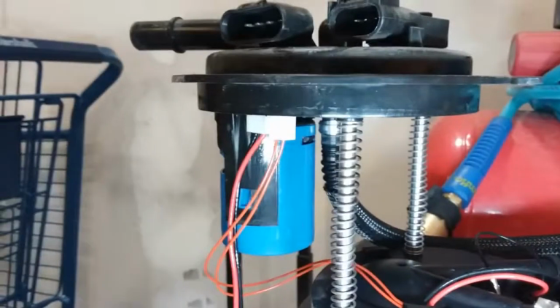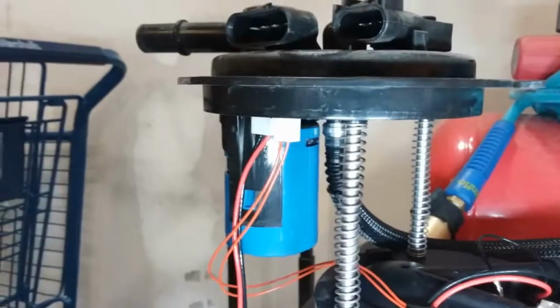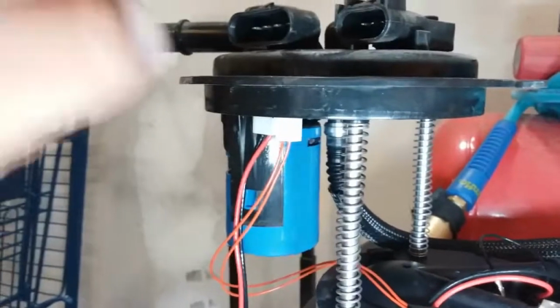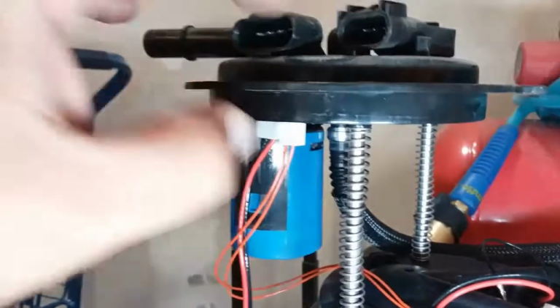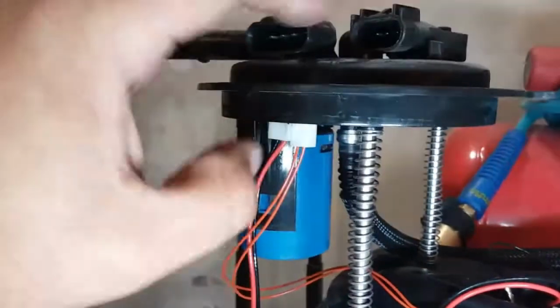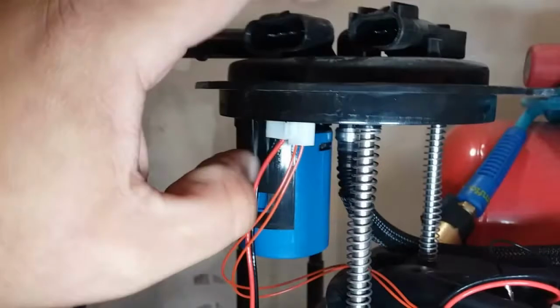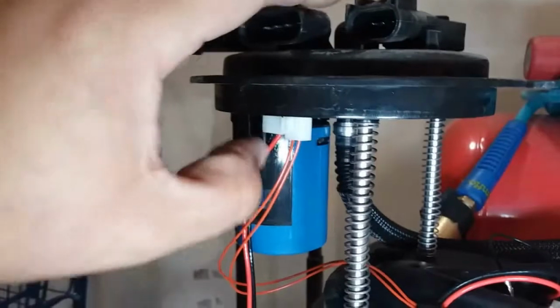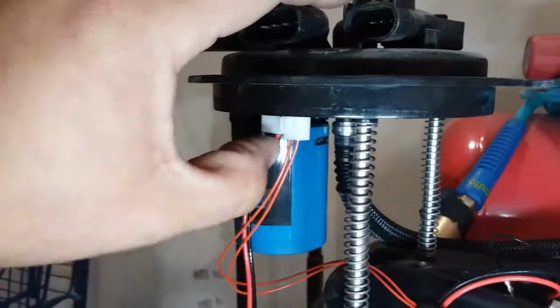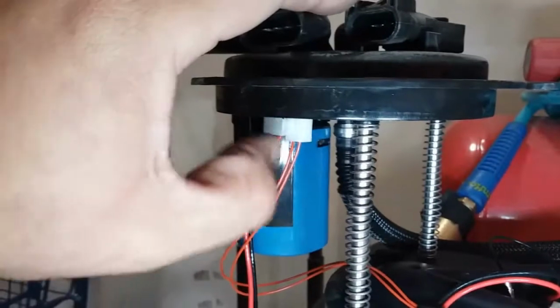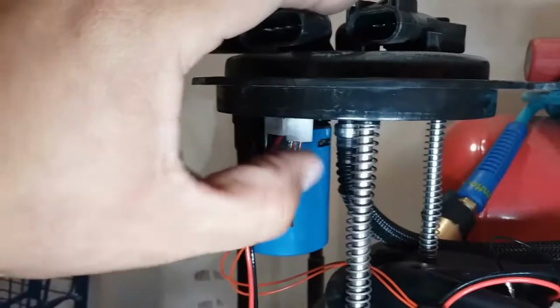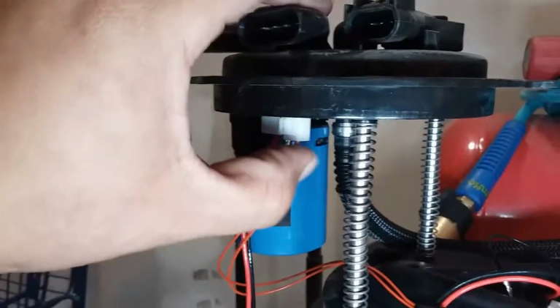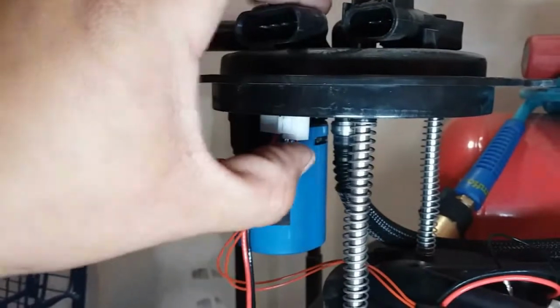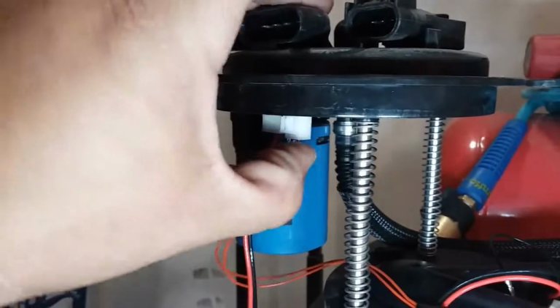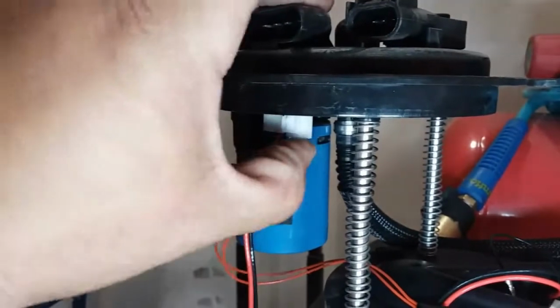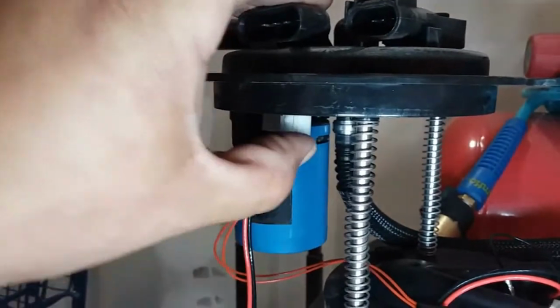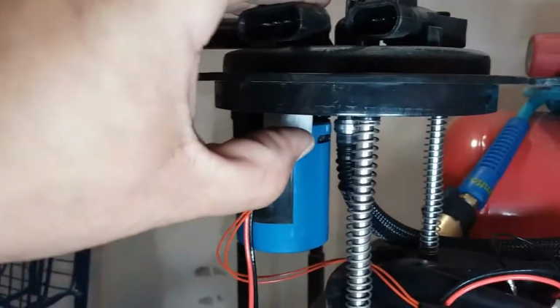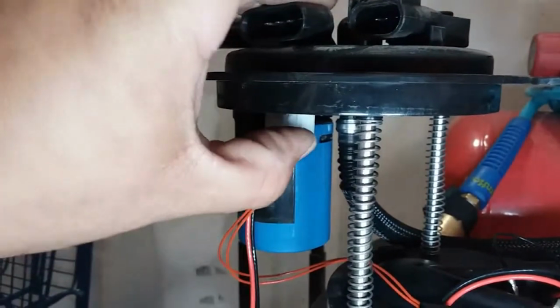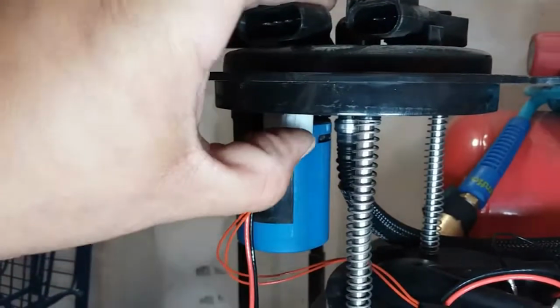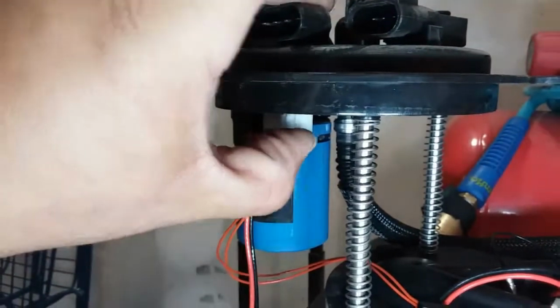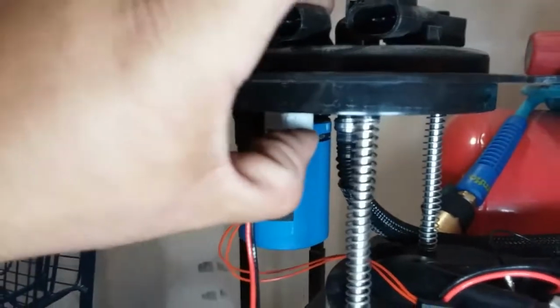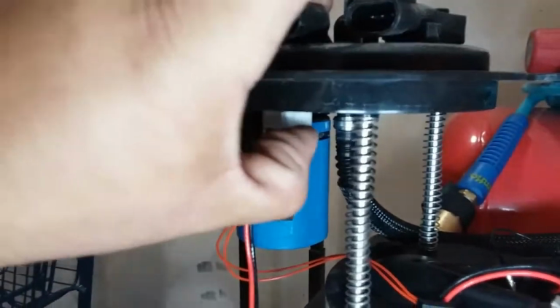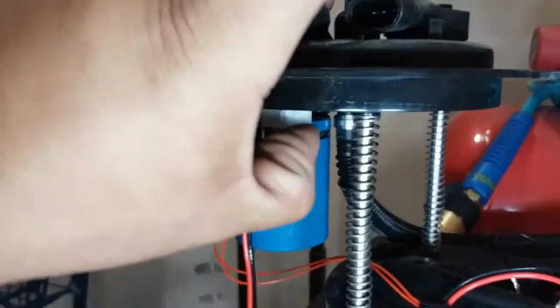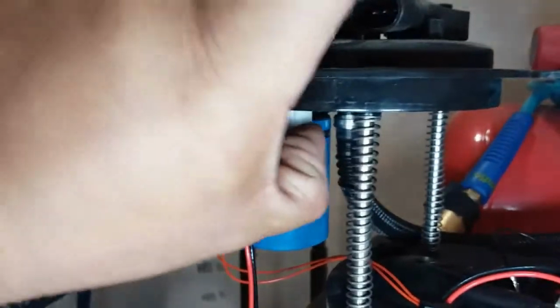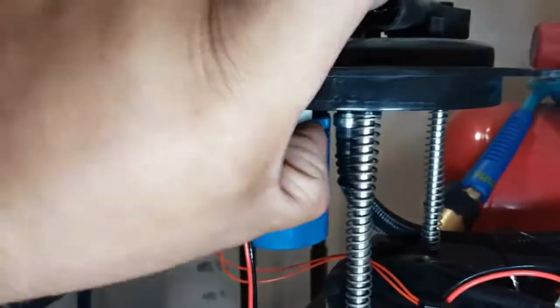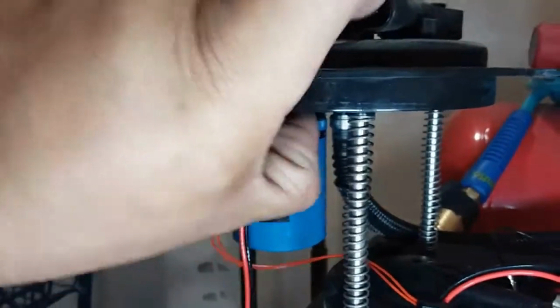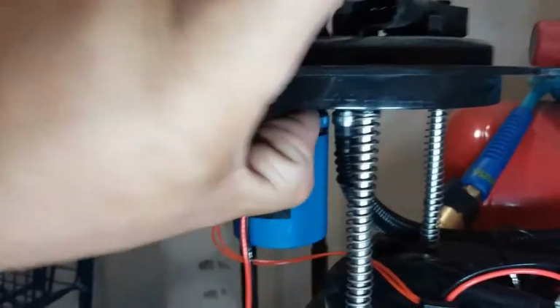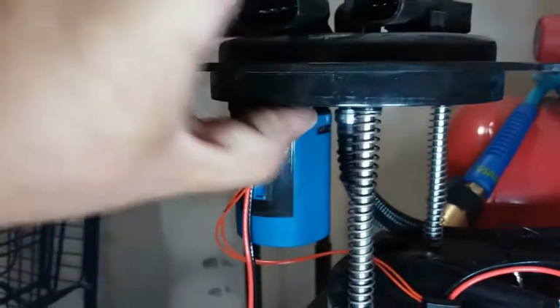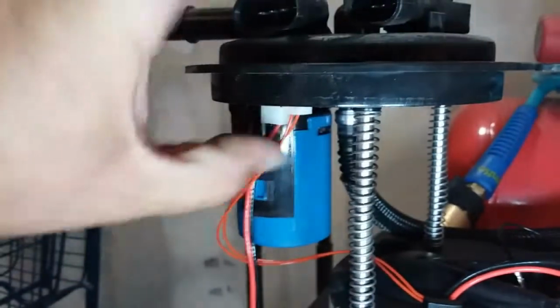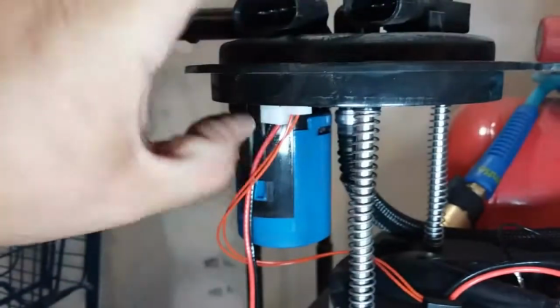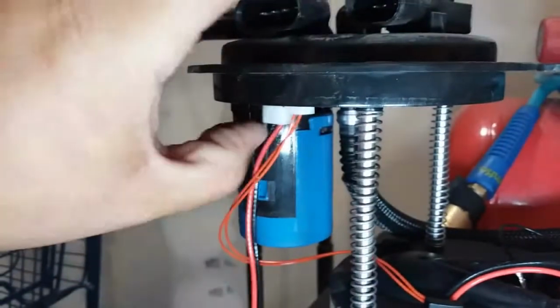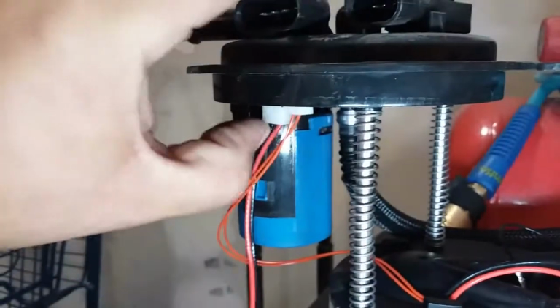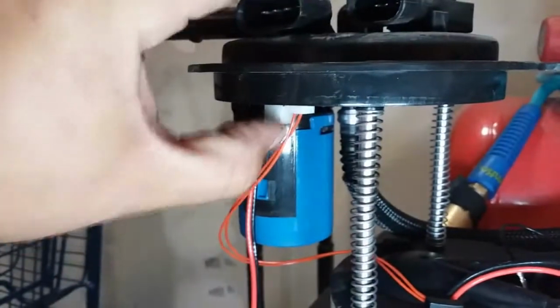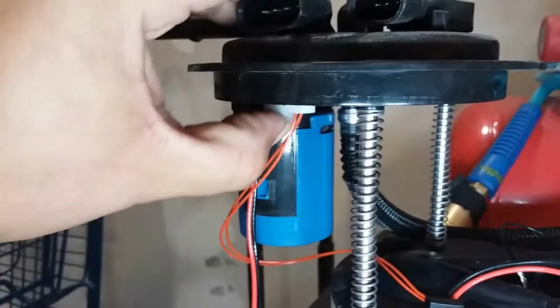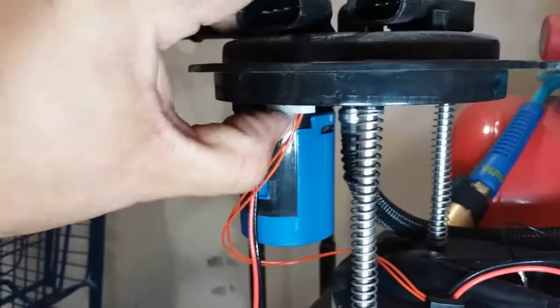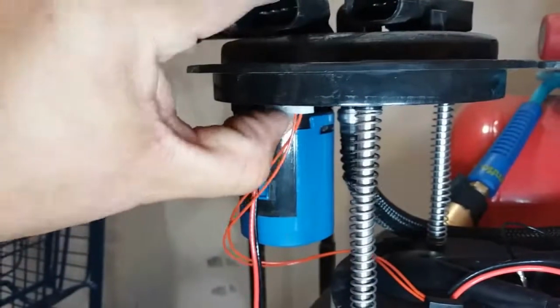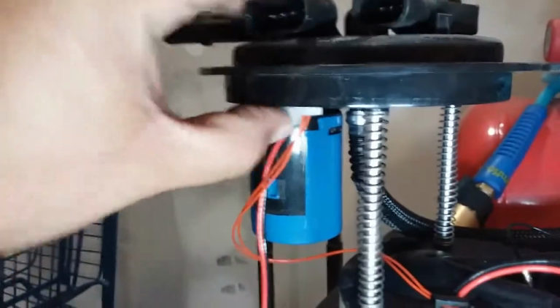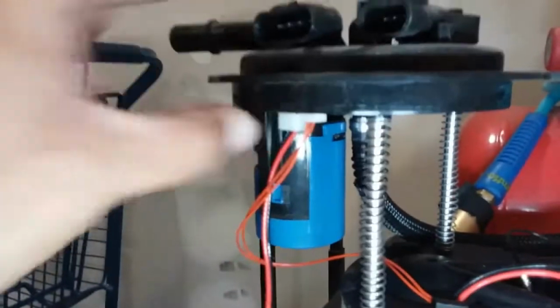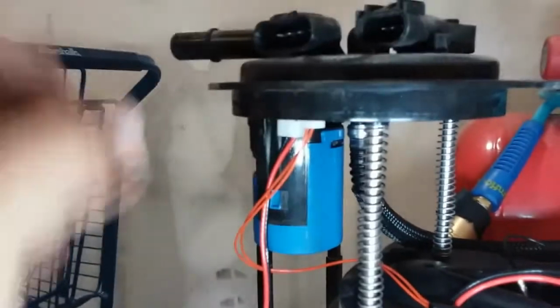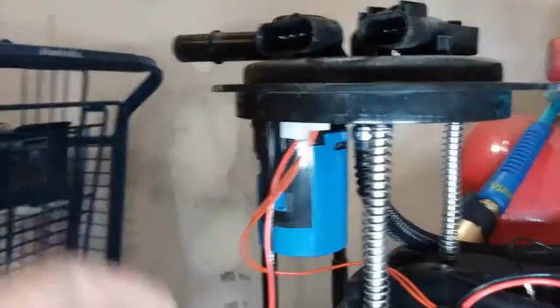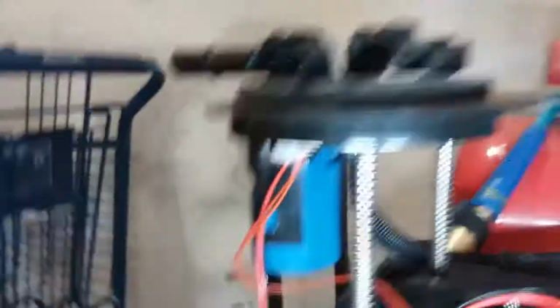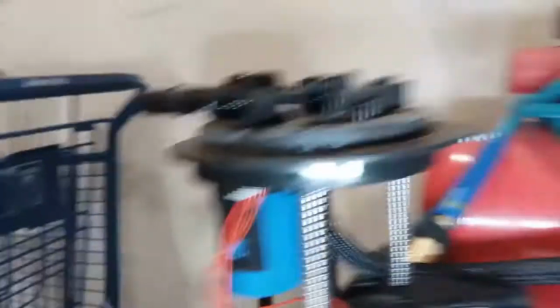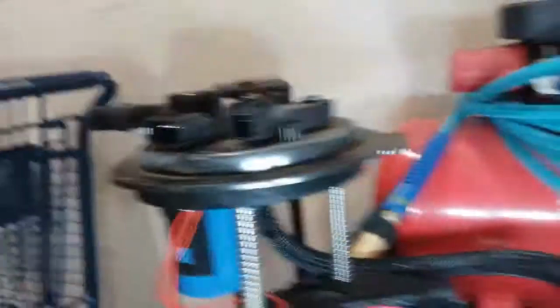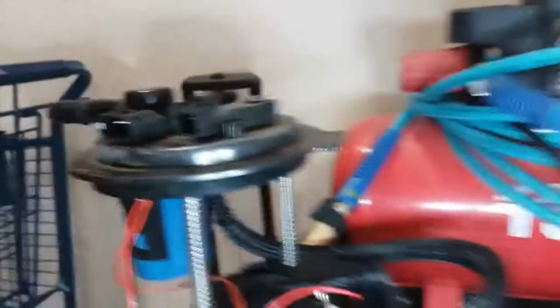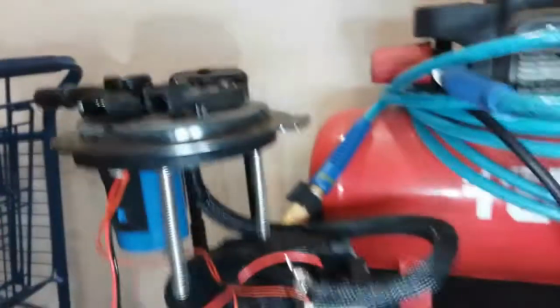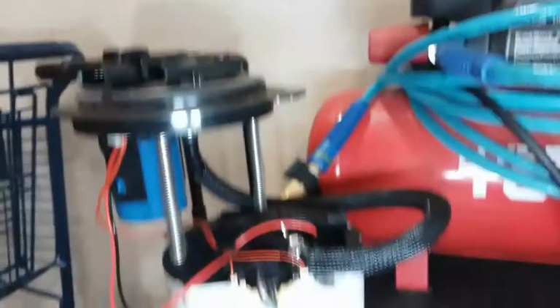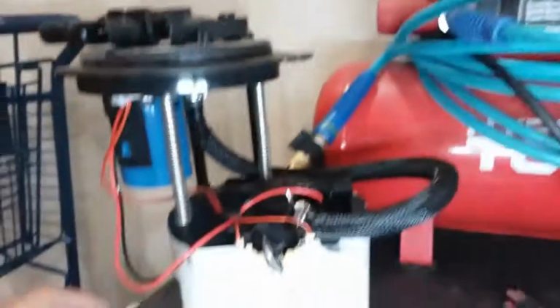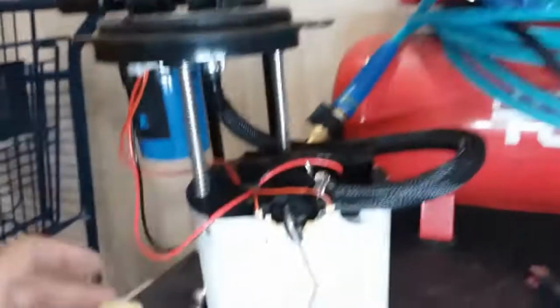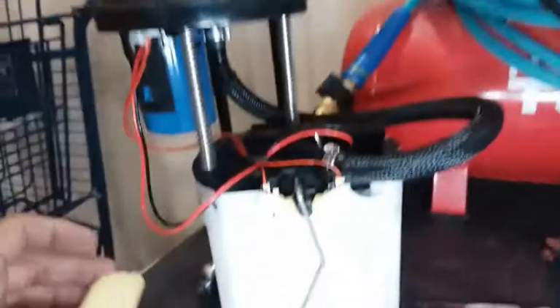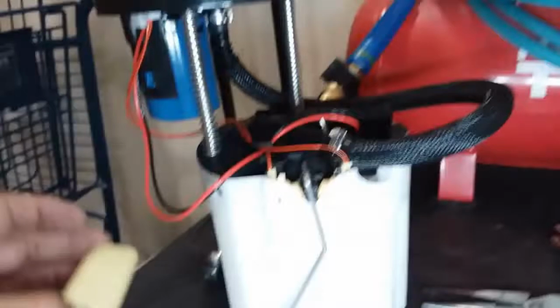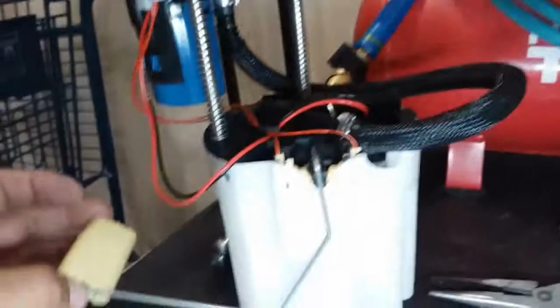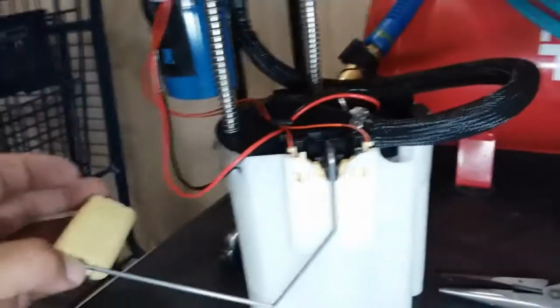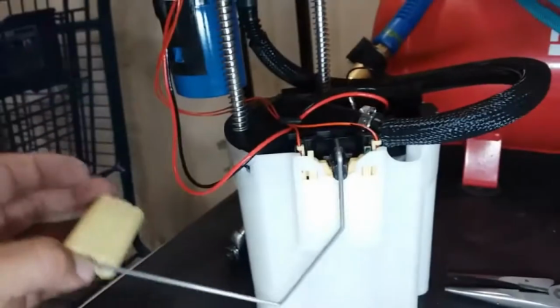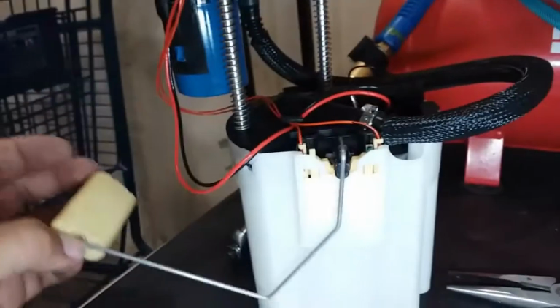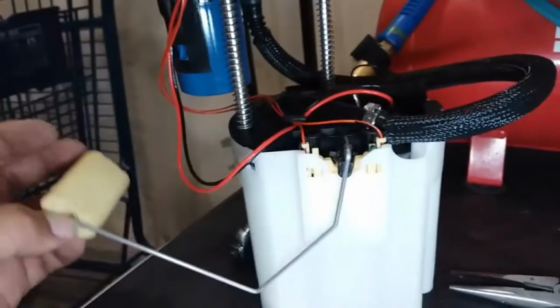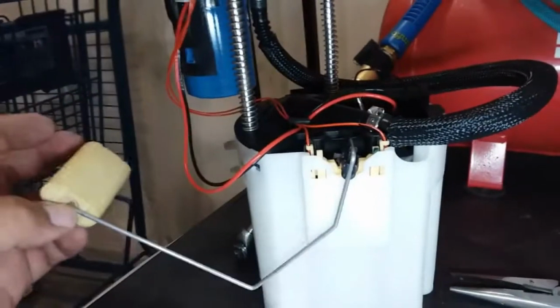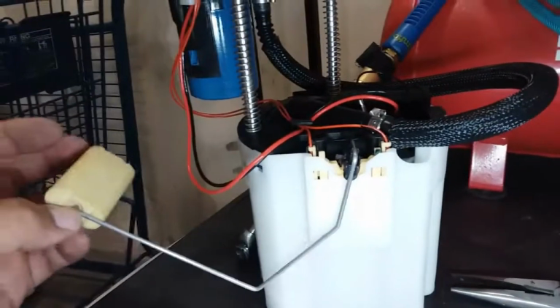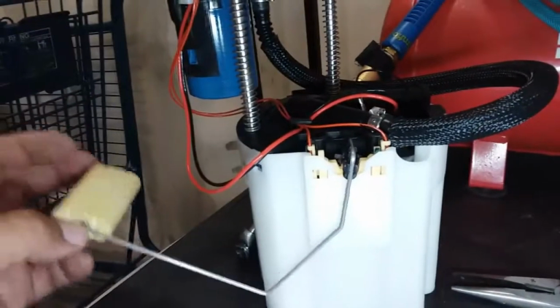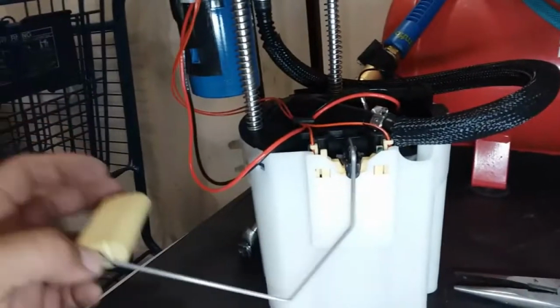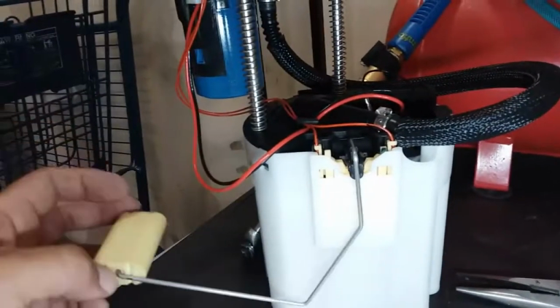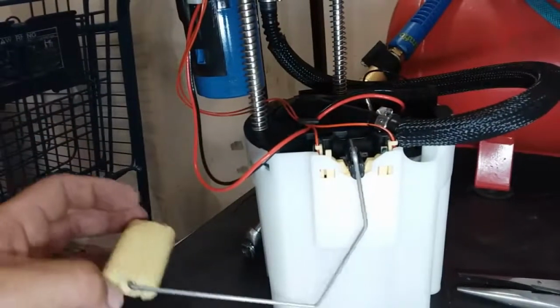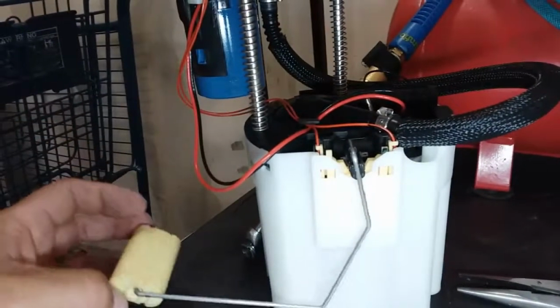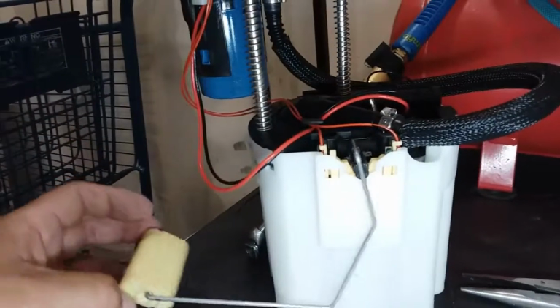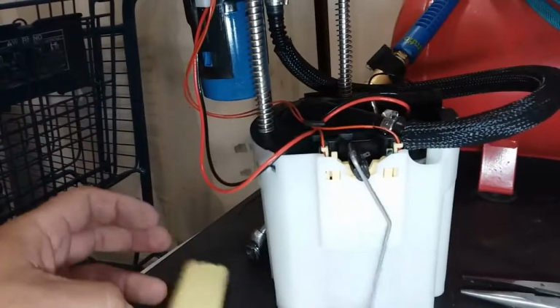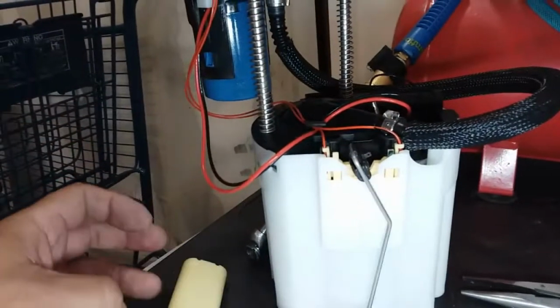Alright, and there it is — just lock it into place. Perfect. And that is how you install a new floater.